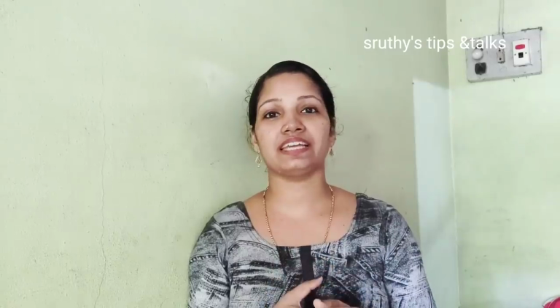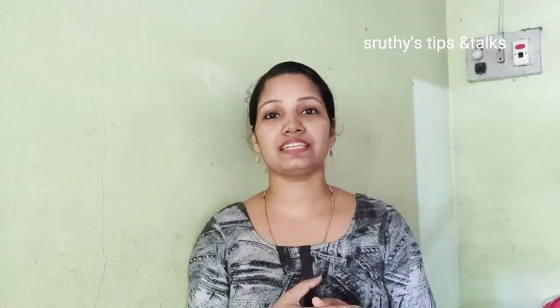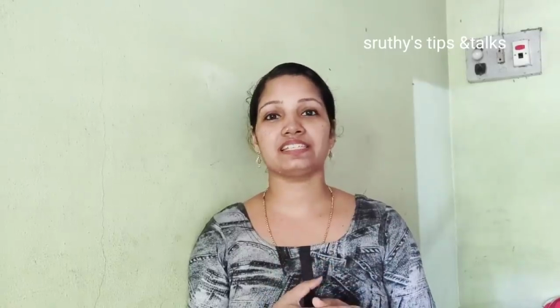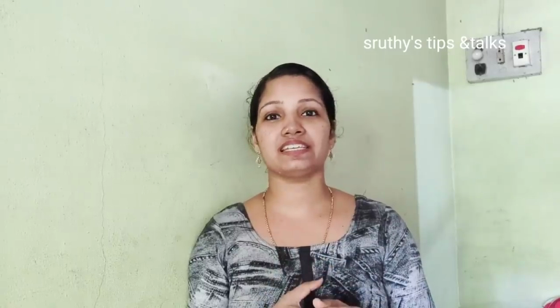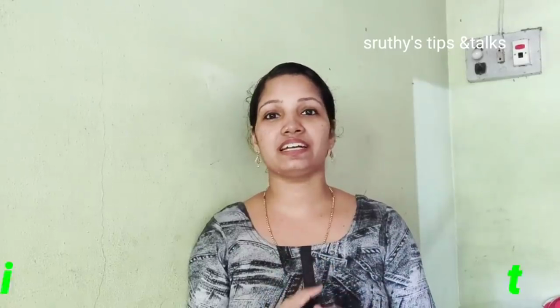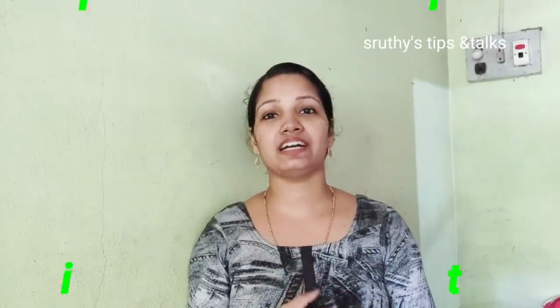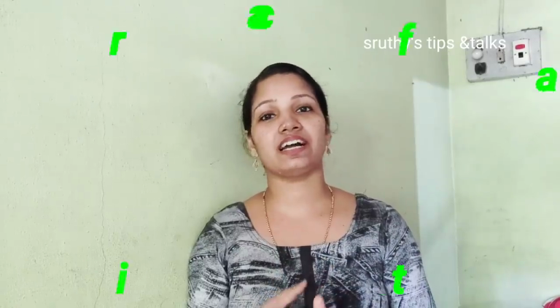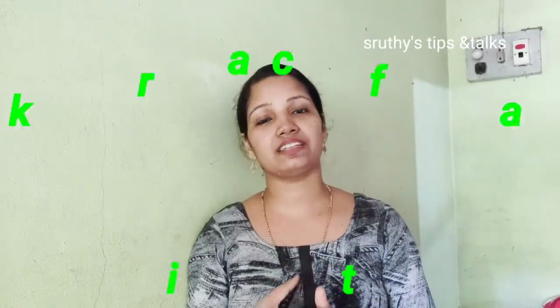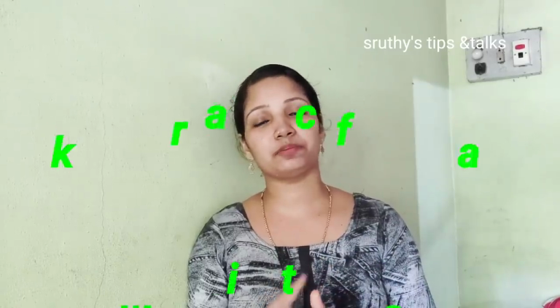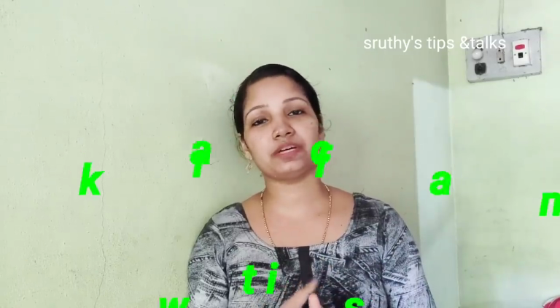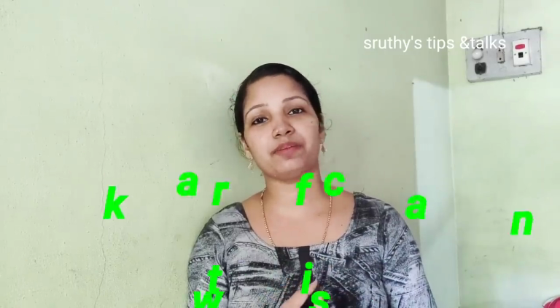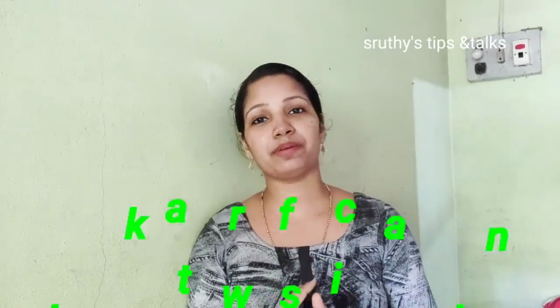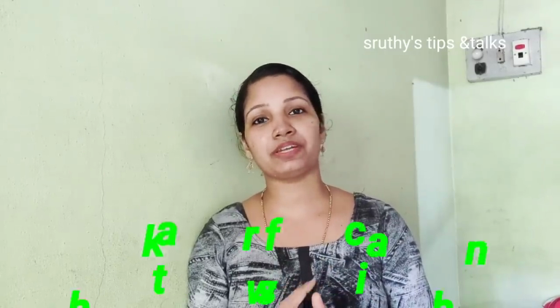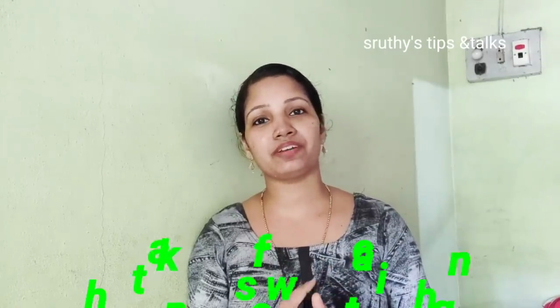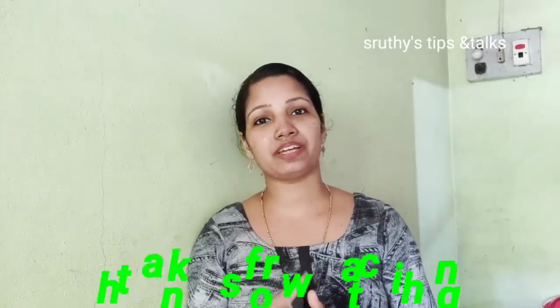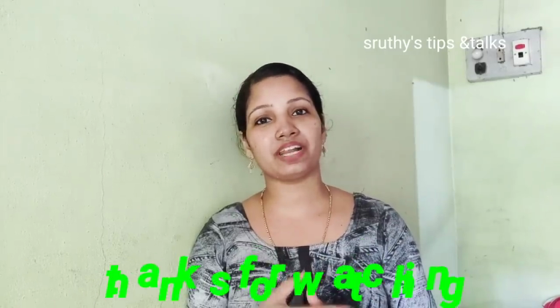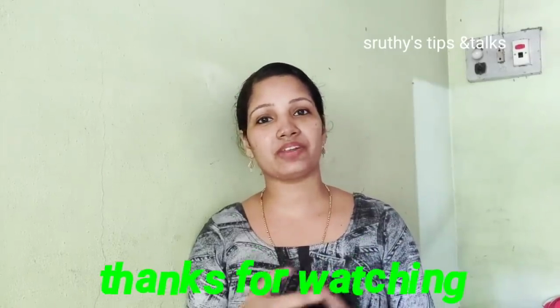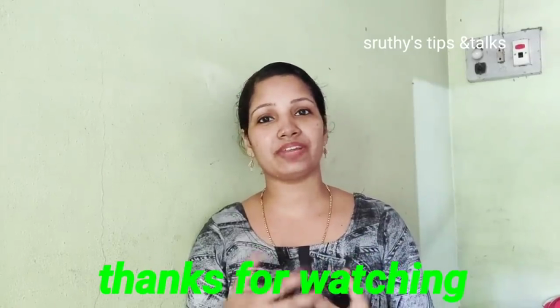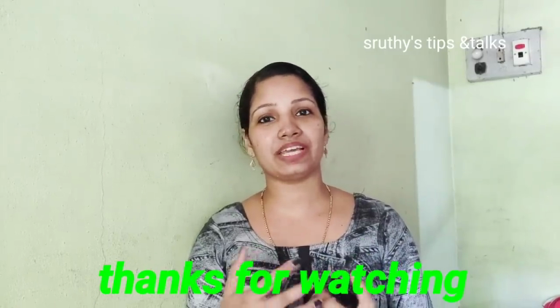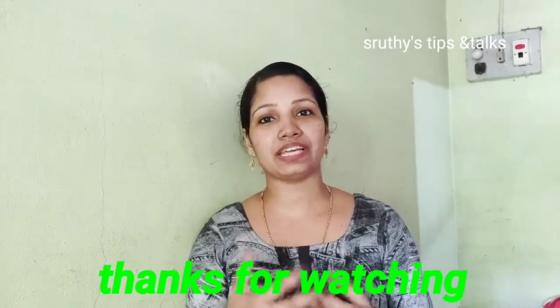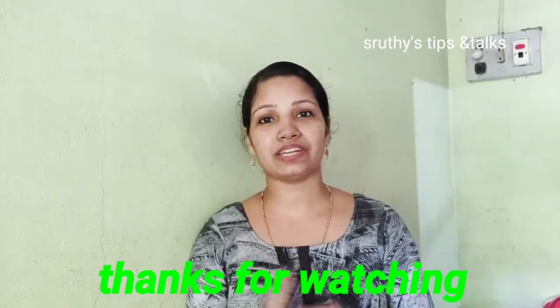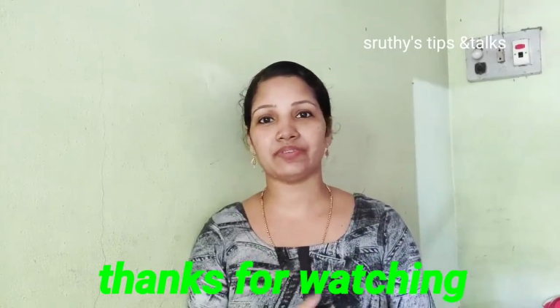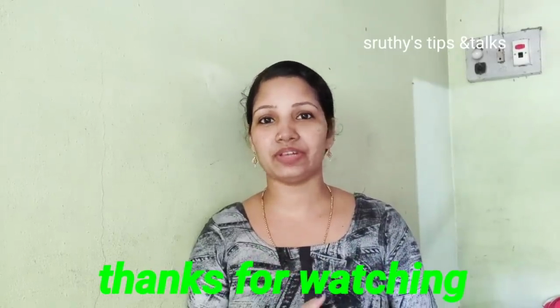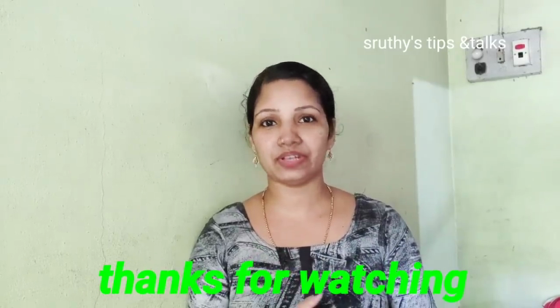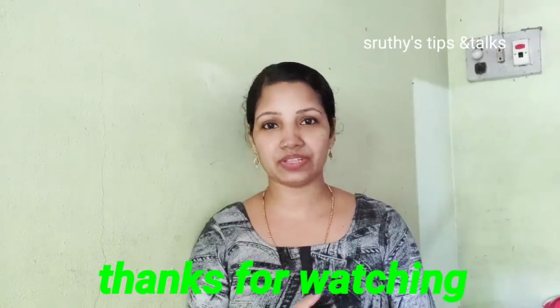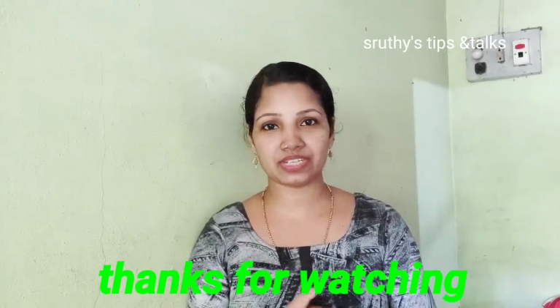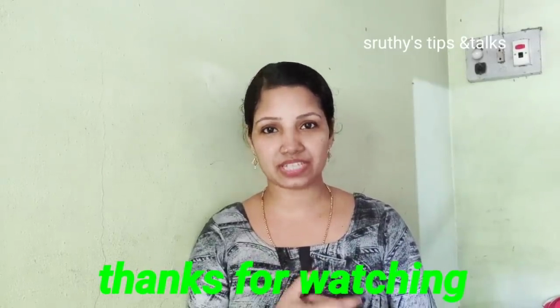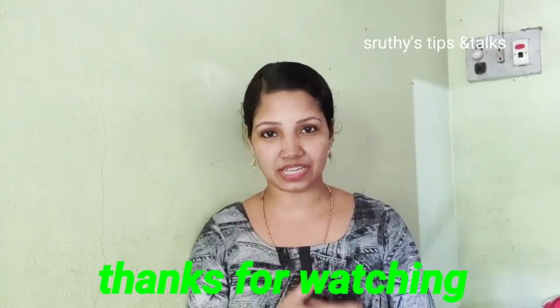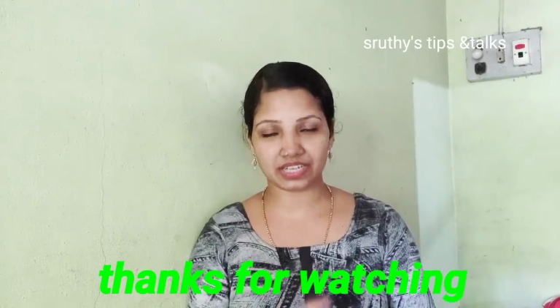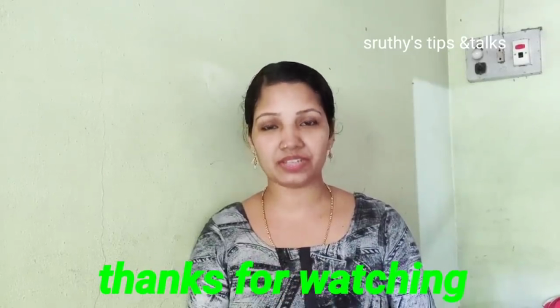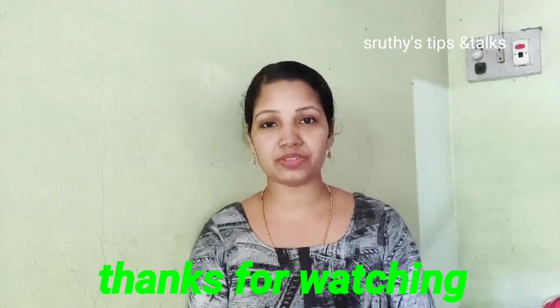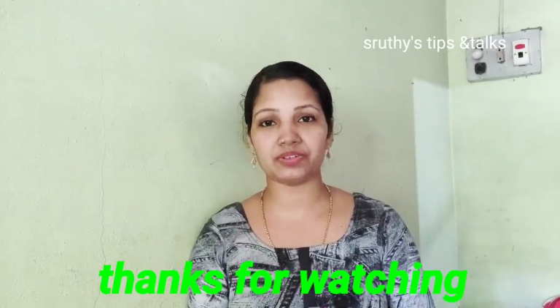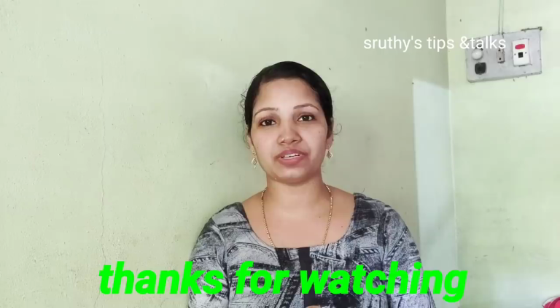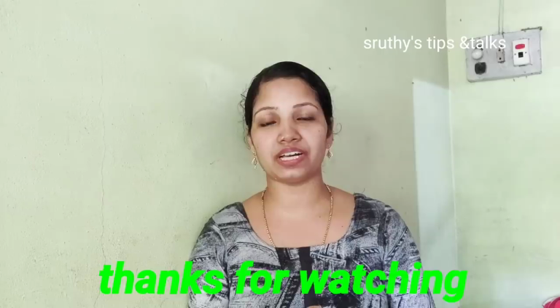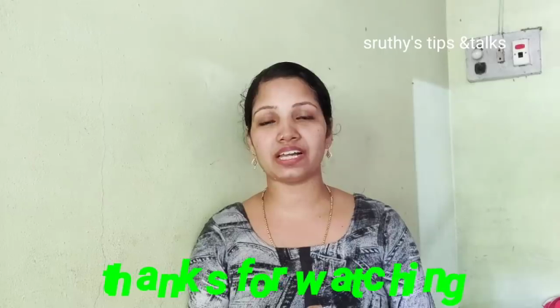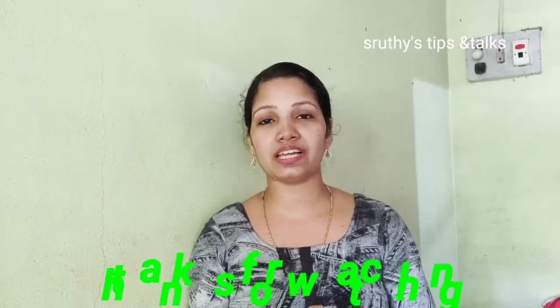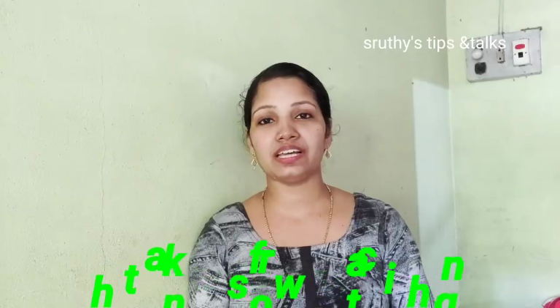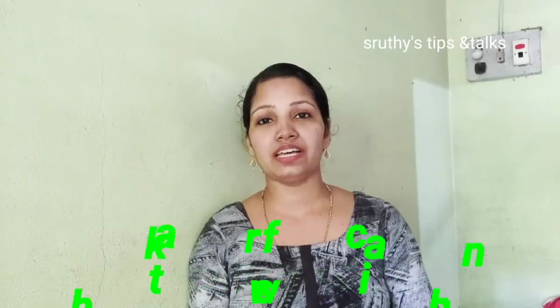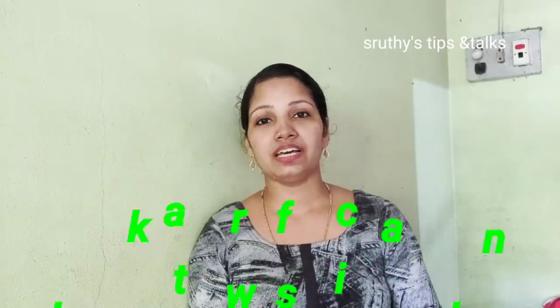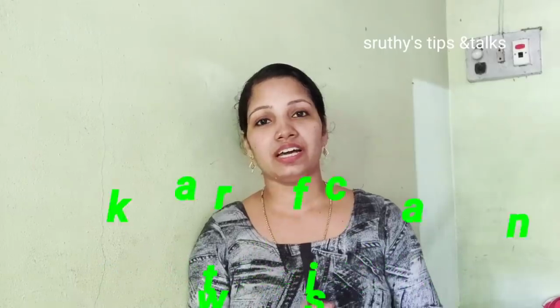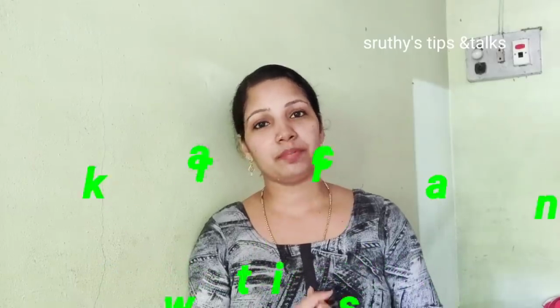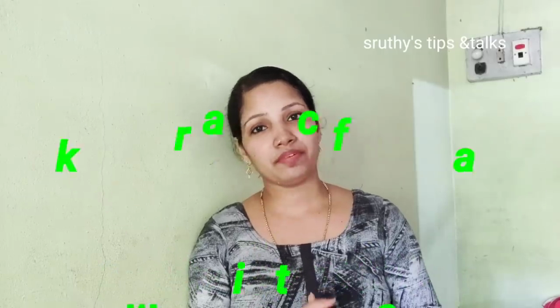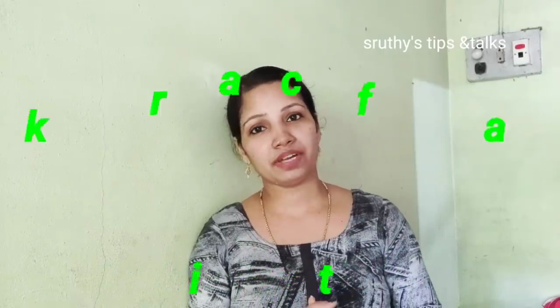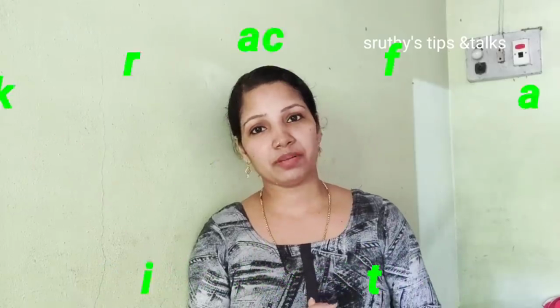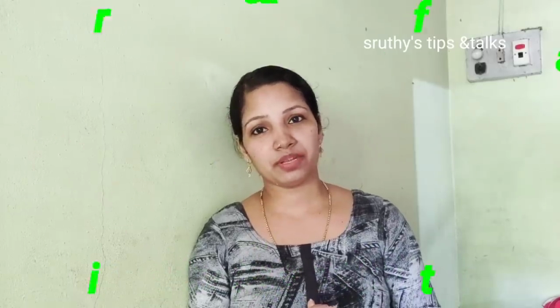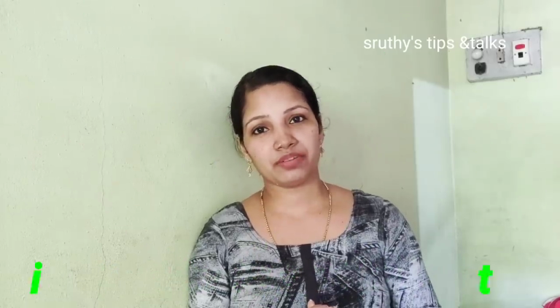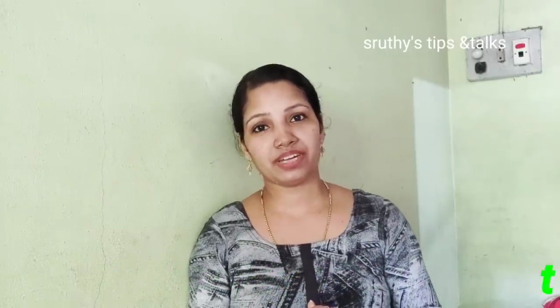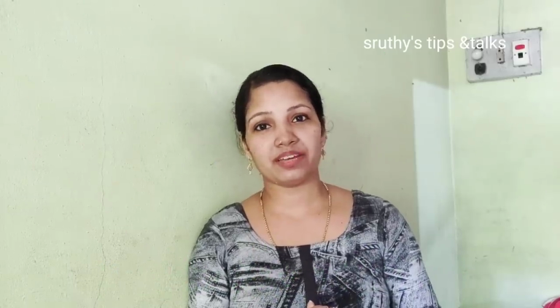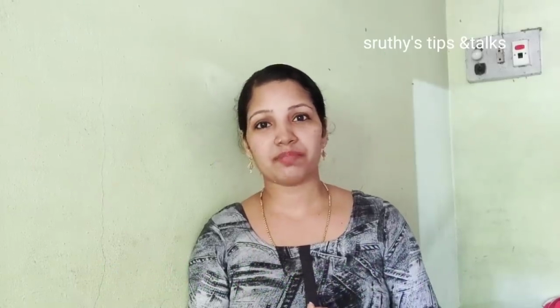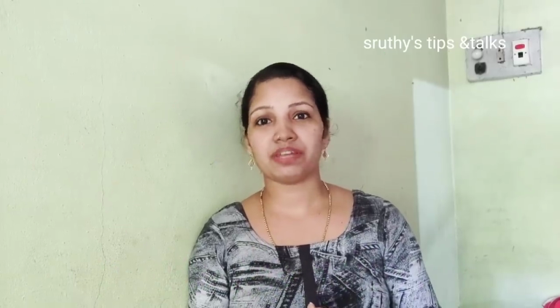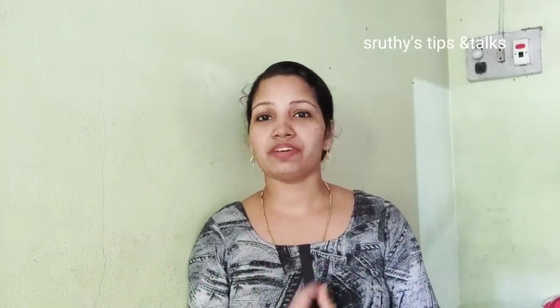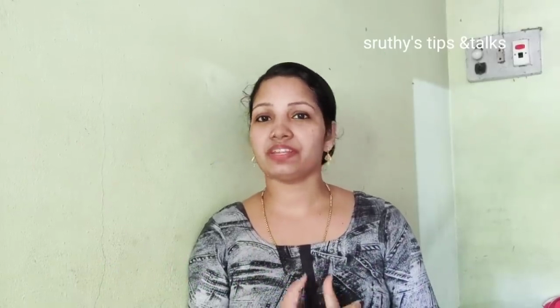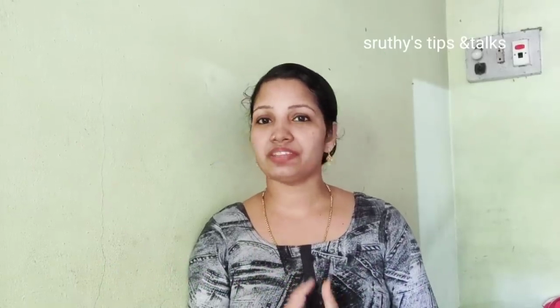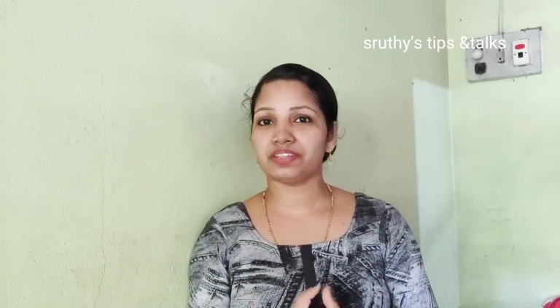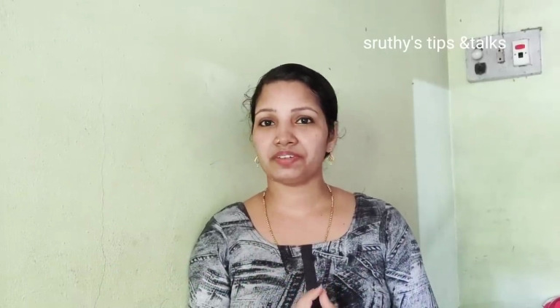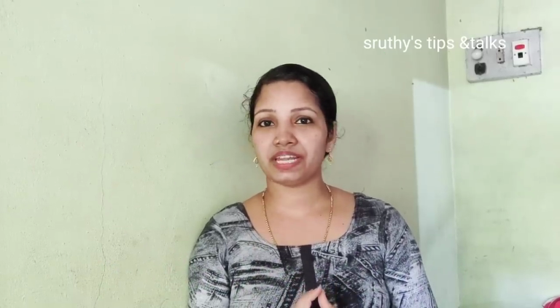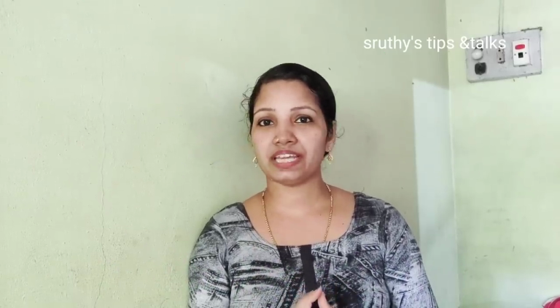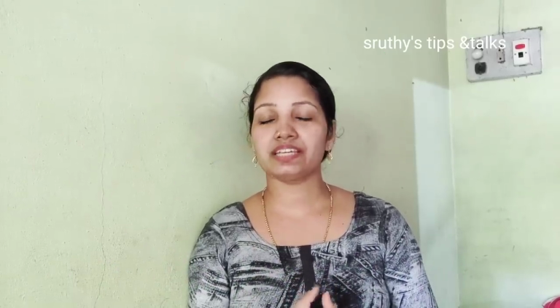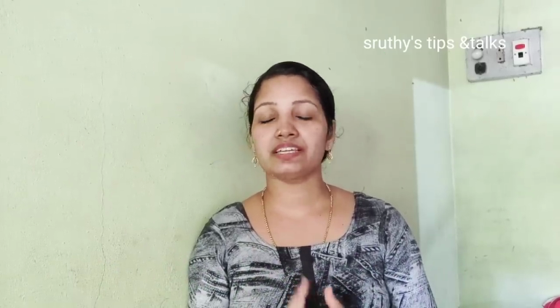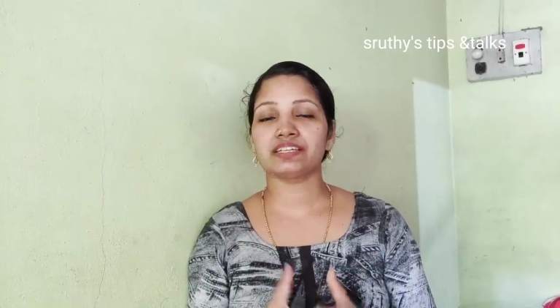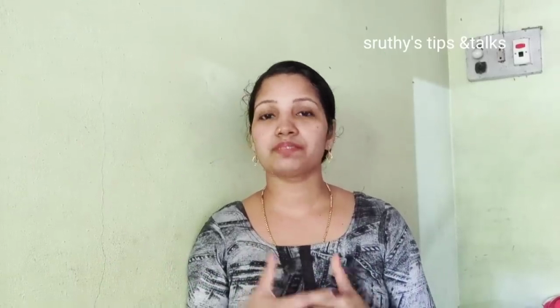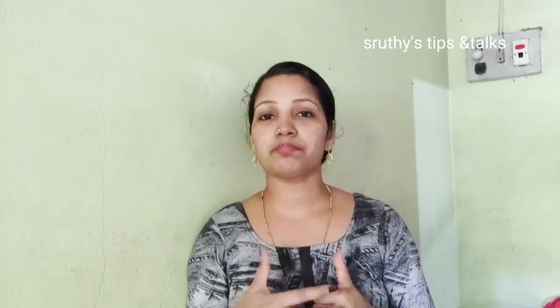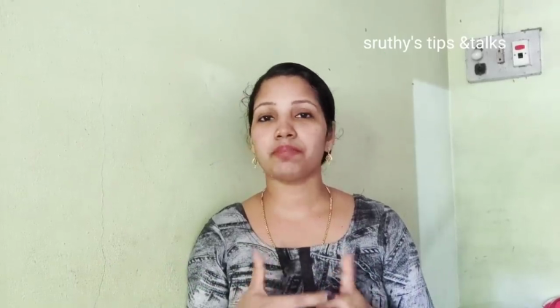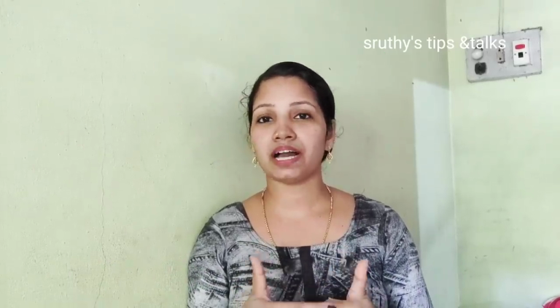If you like this video, please like and share it. See you in the next video. Bye!